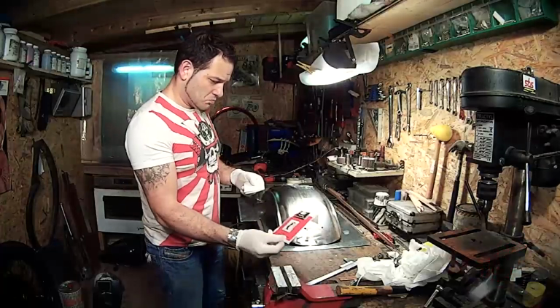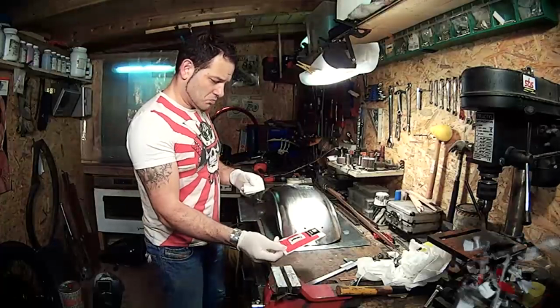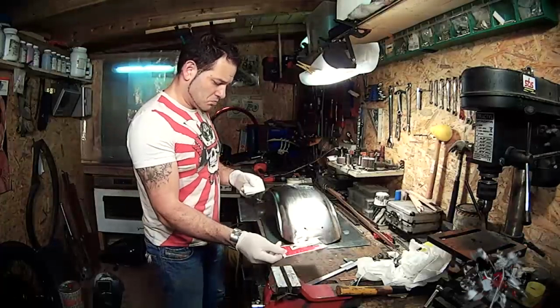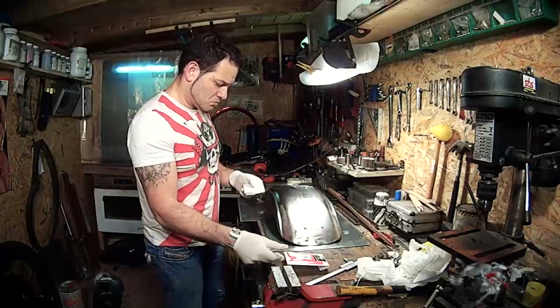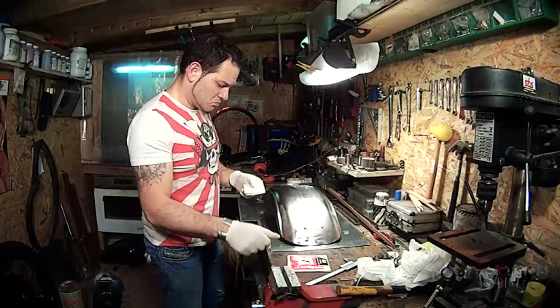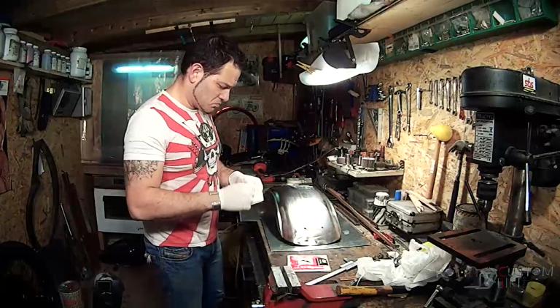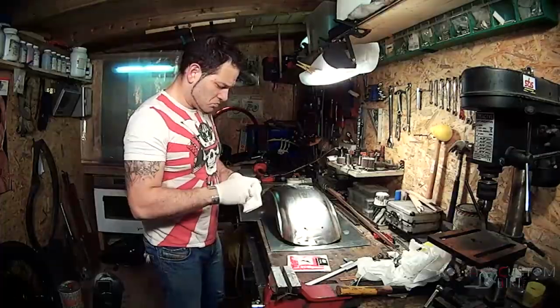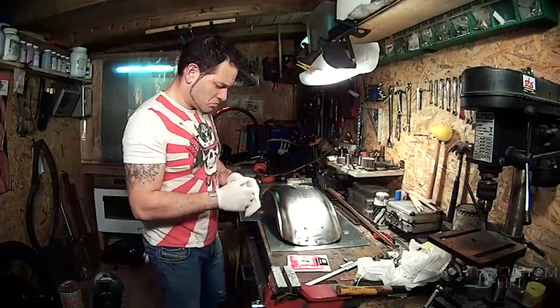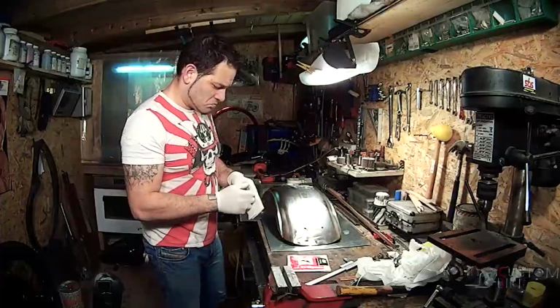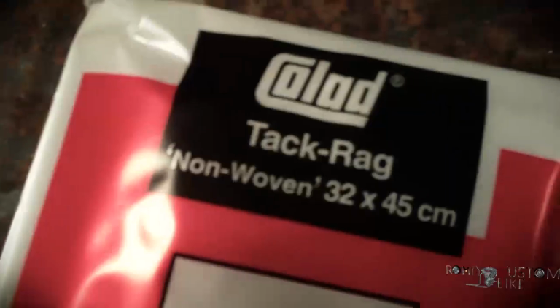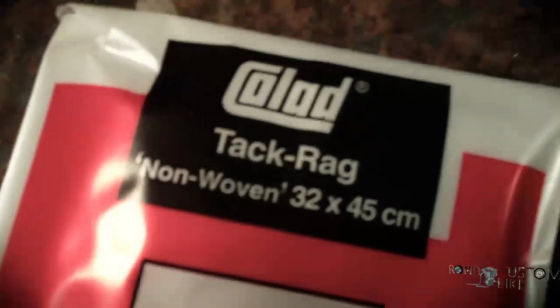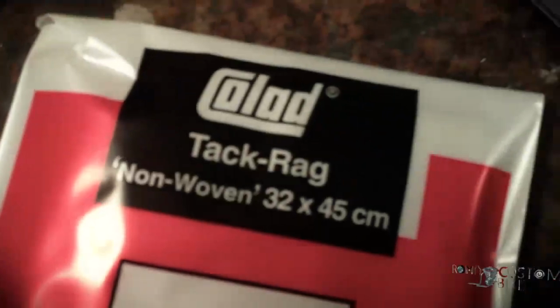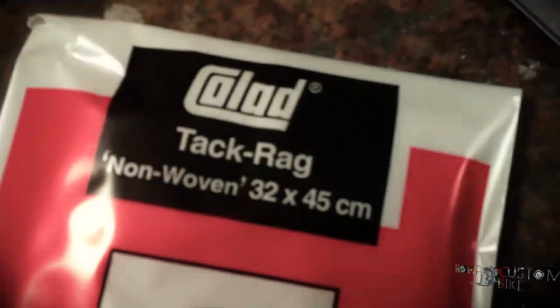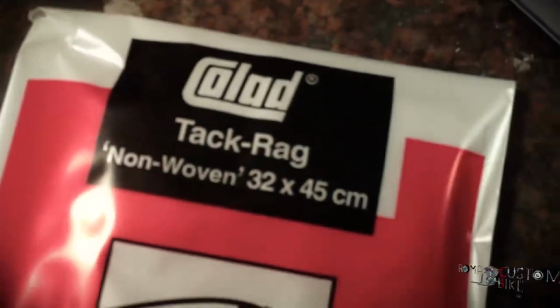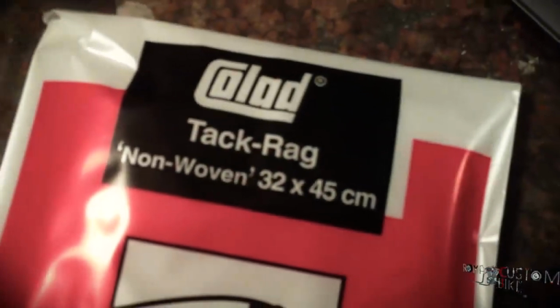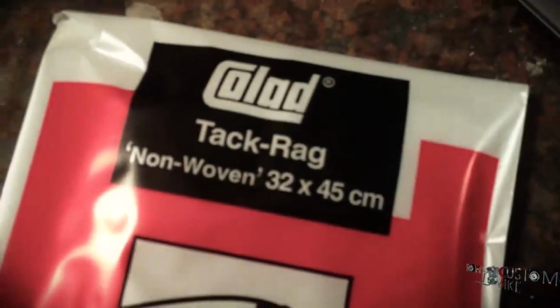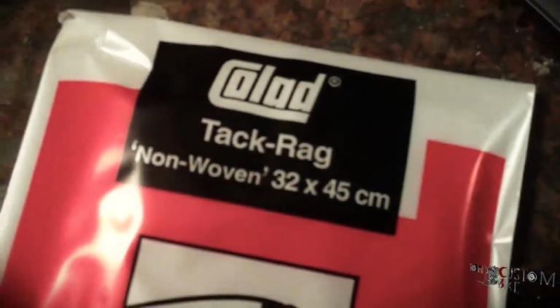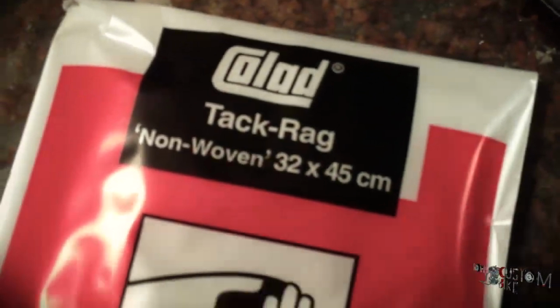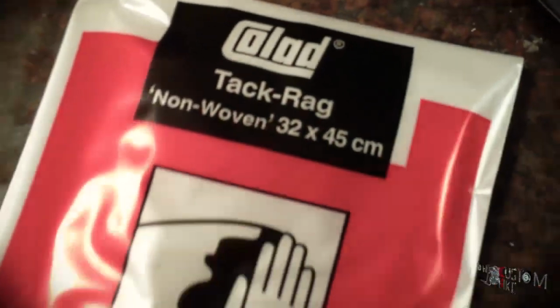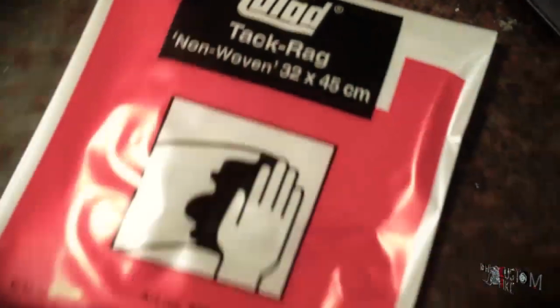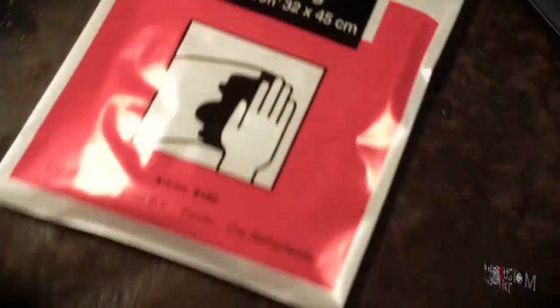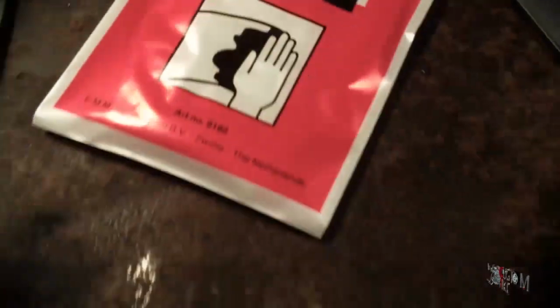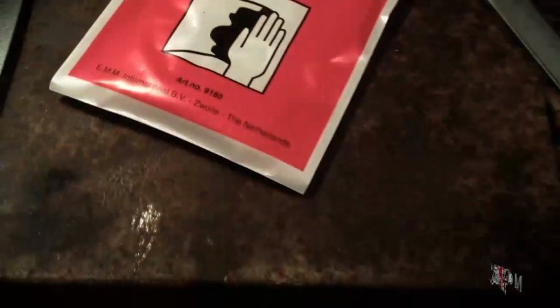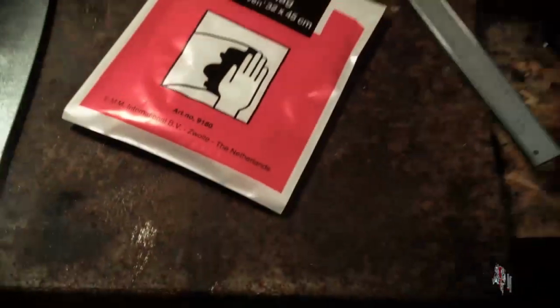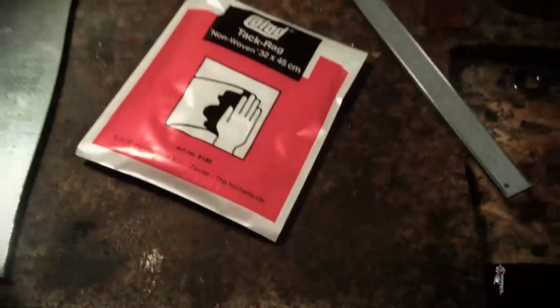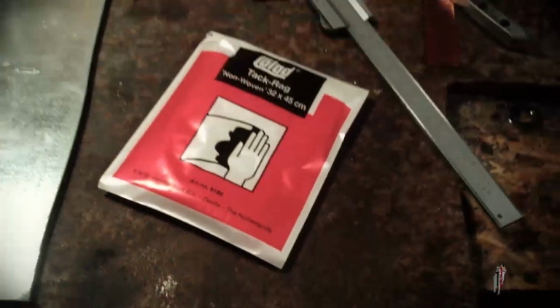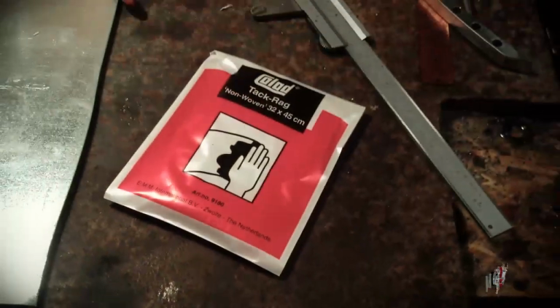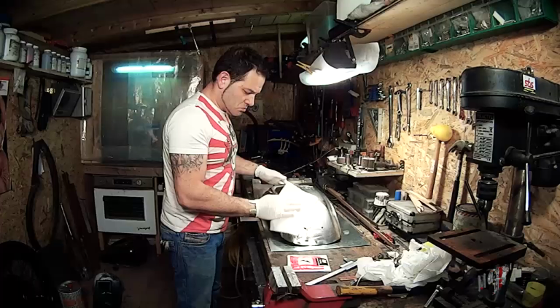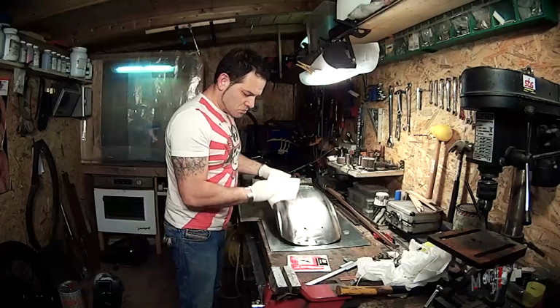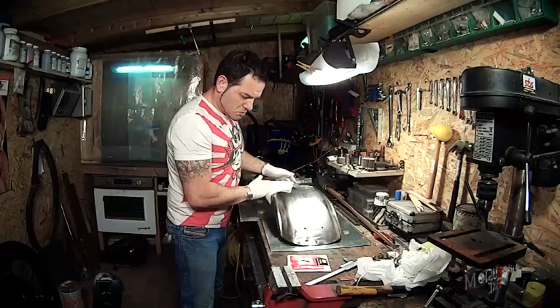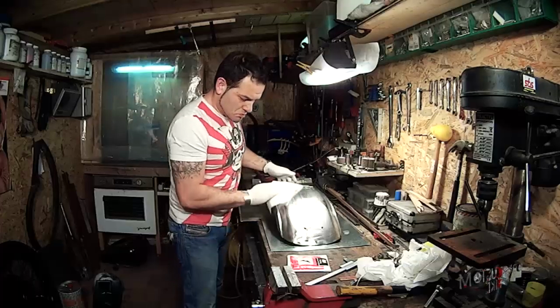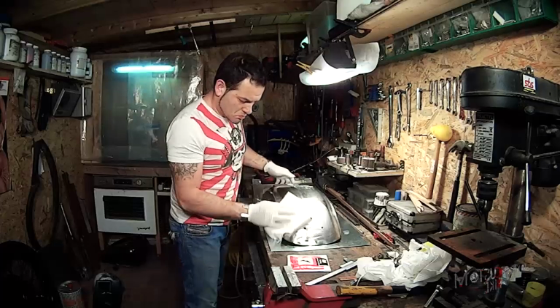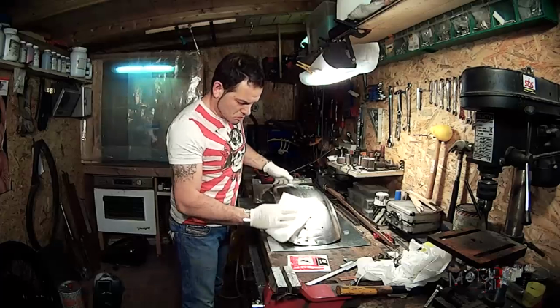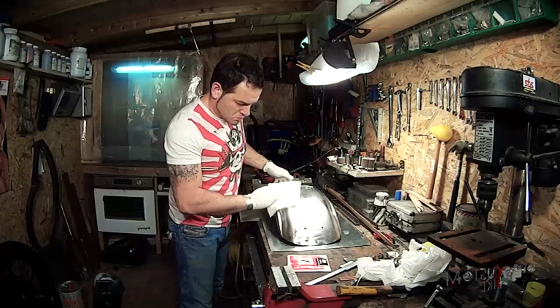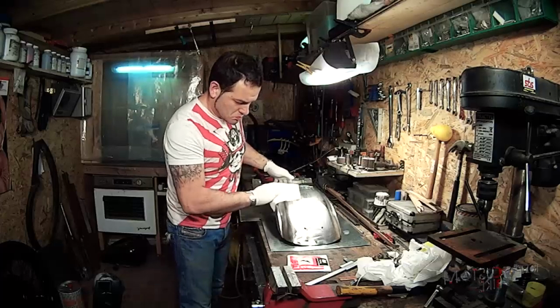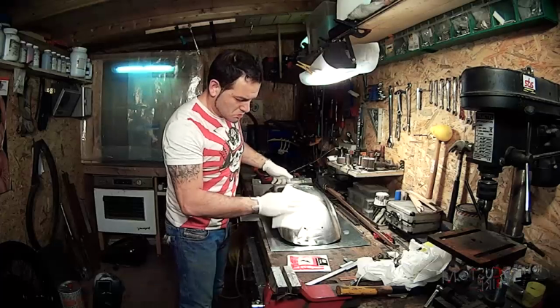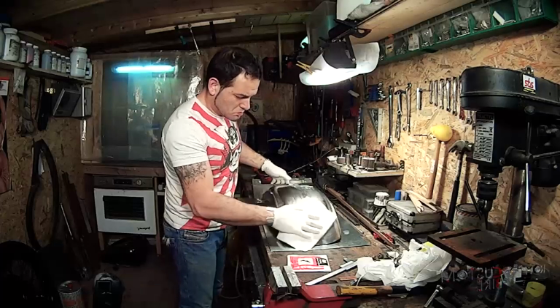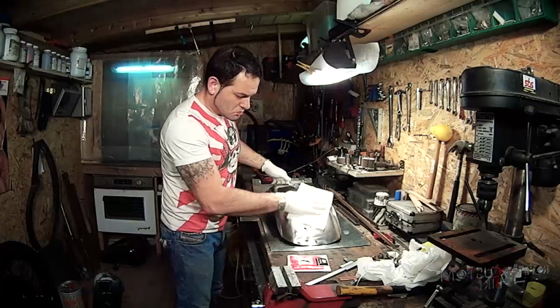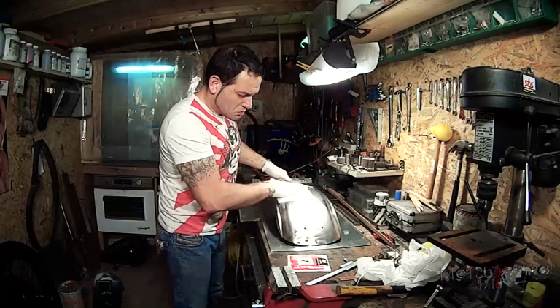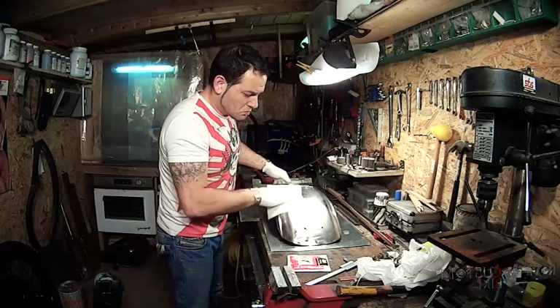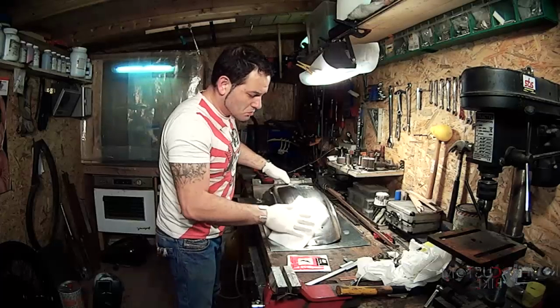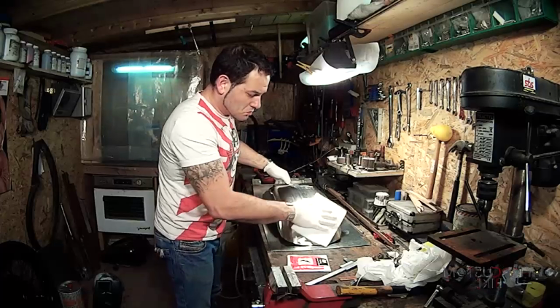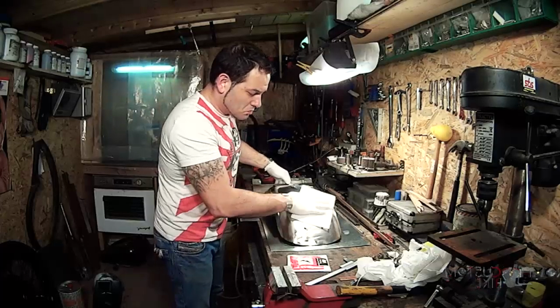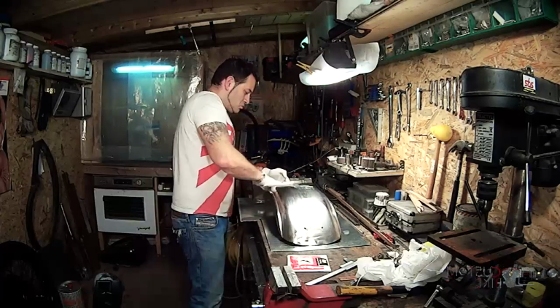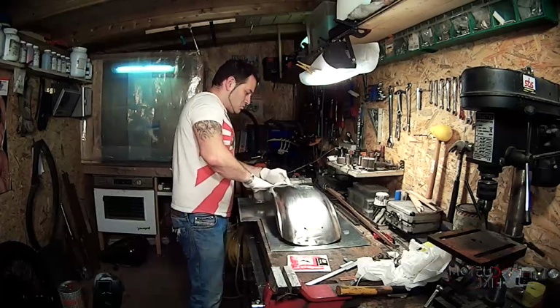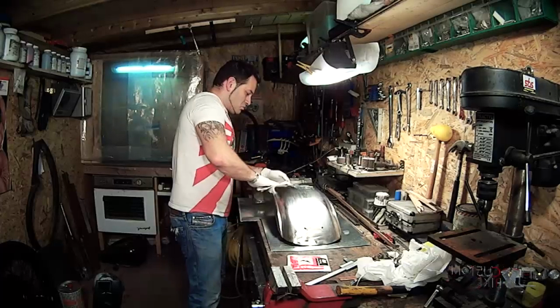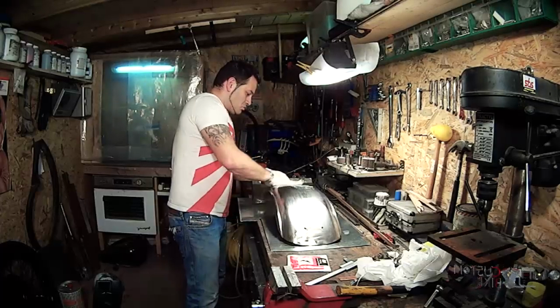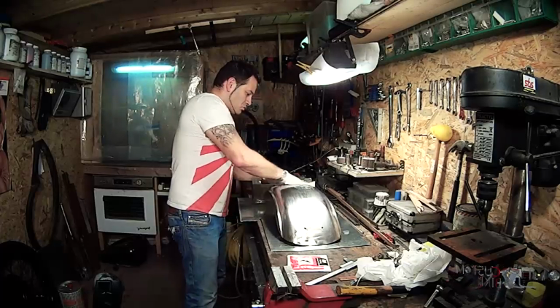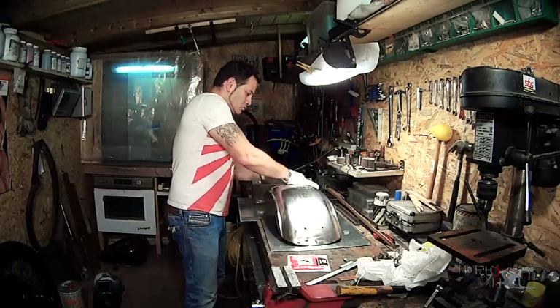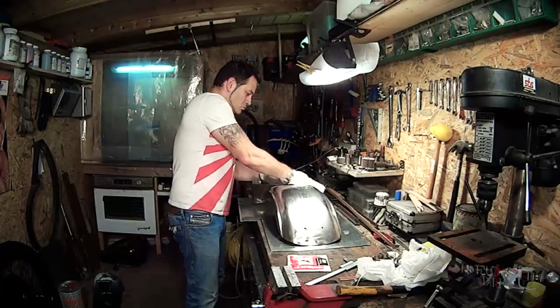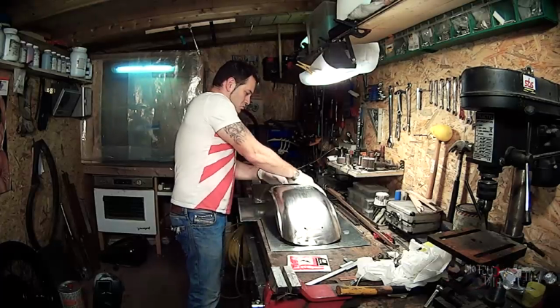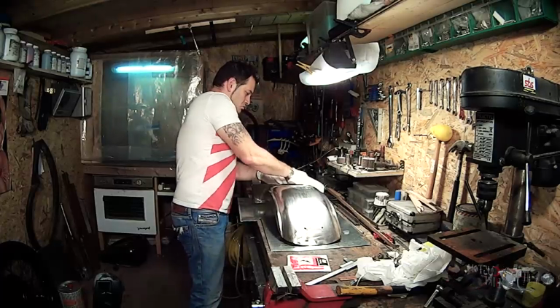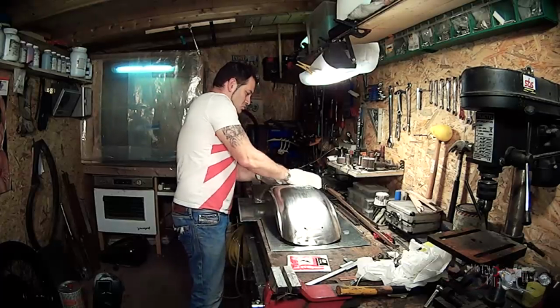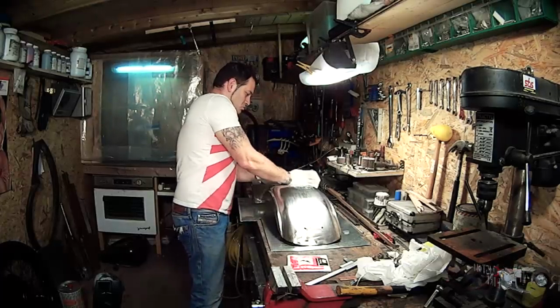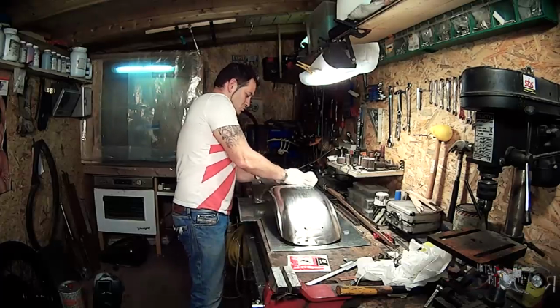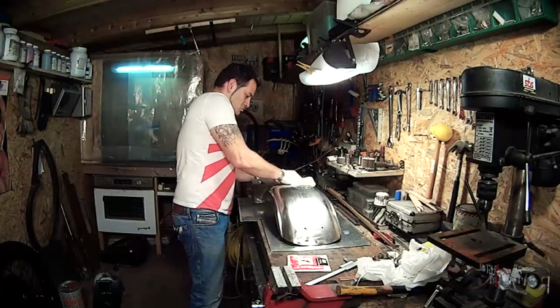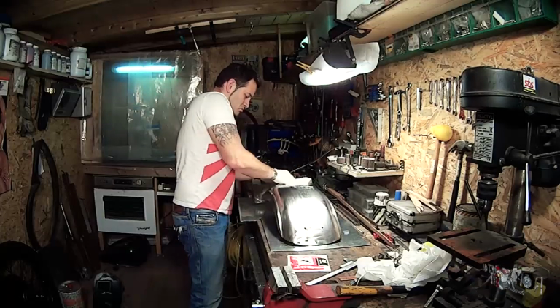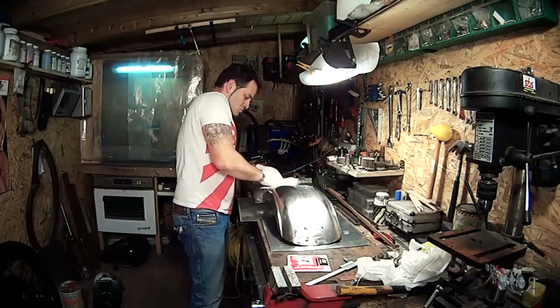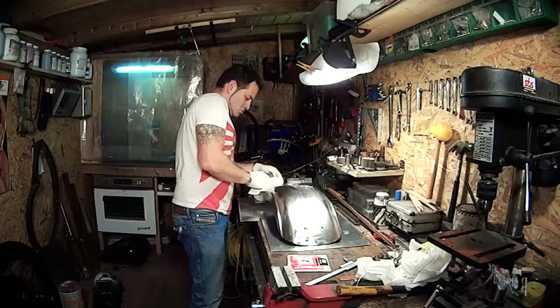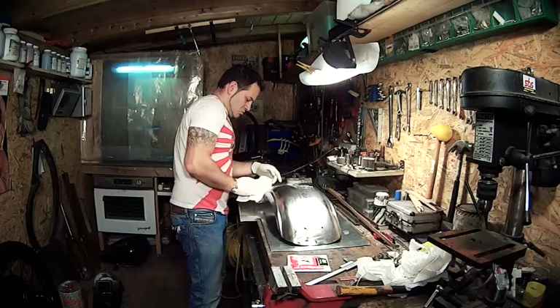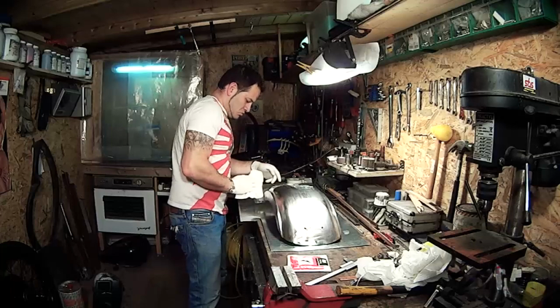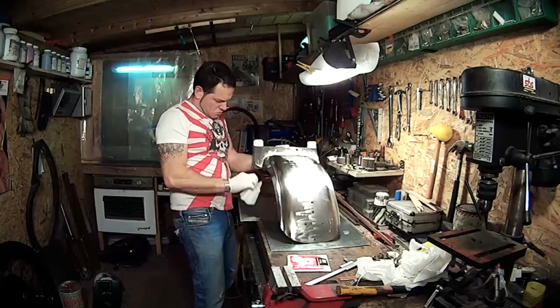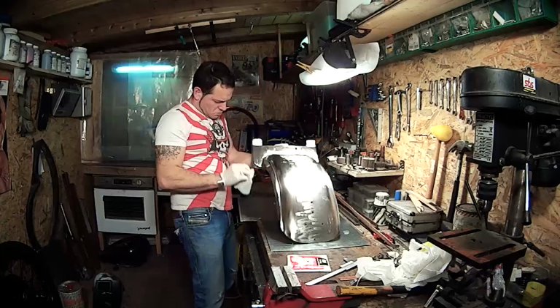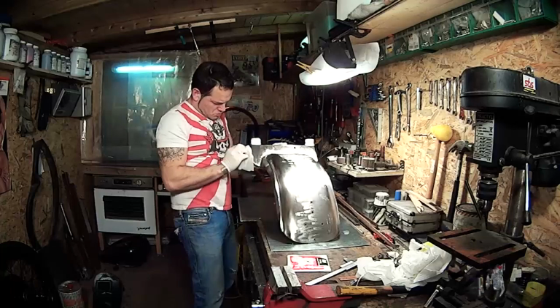Once I'm done with the washing, I prepare the part to be hung for the next processes — the spraying and the baking.